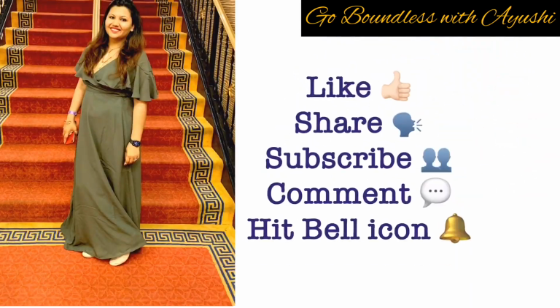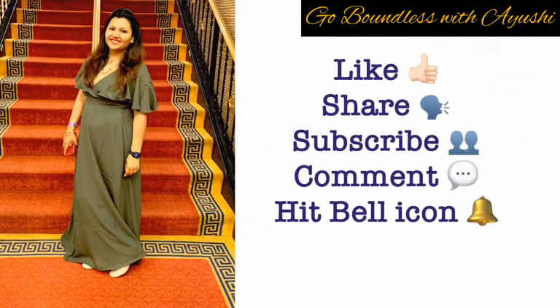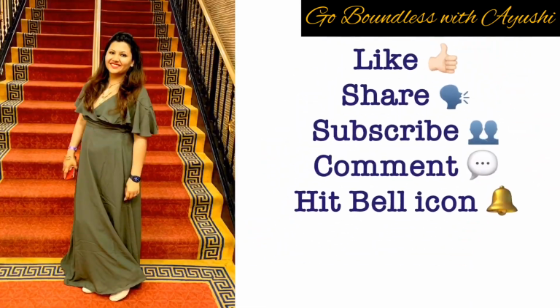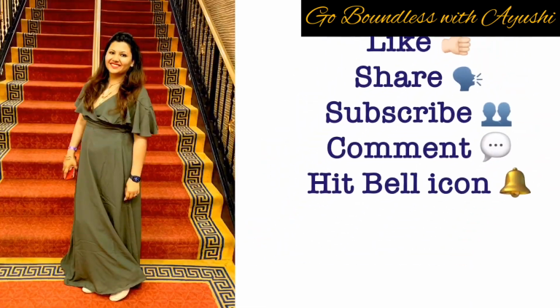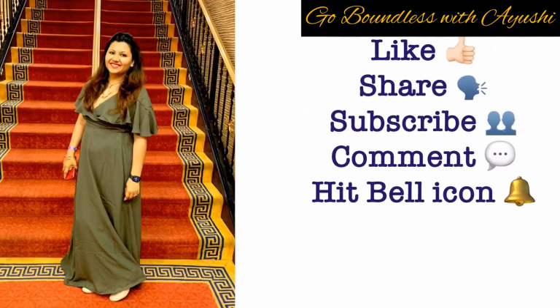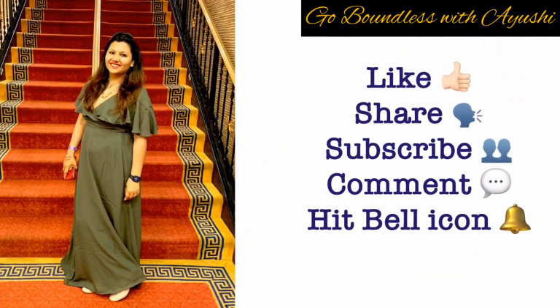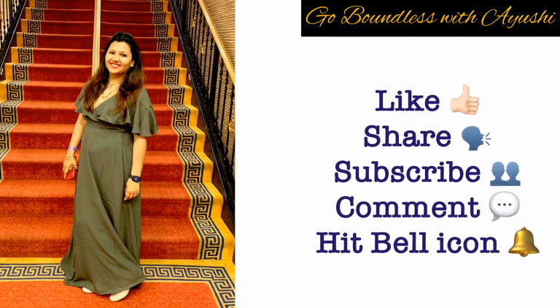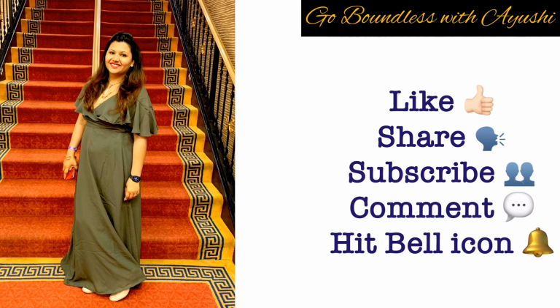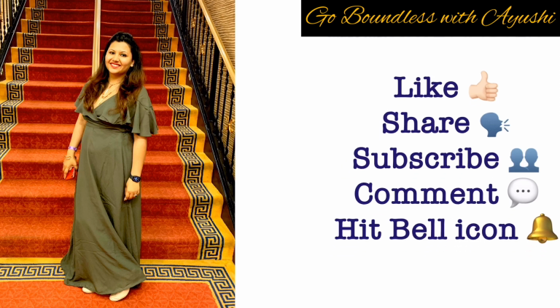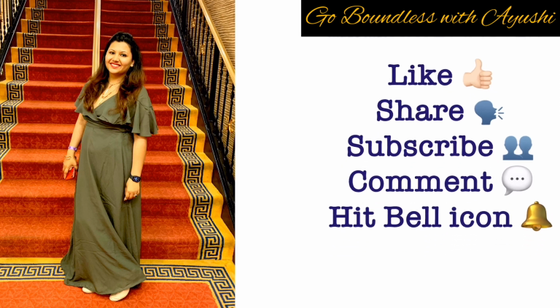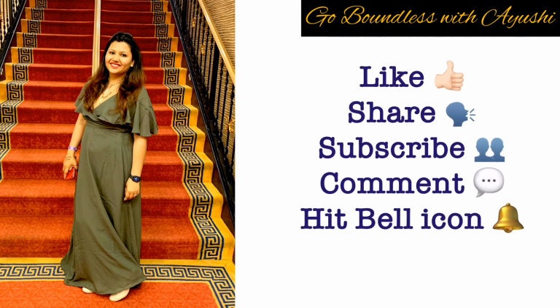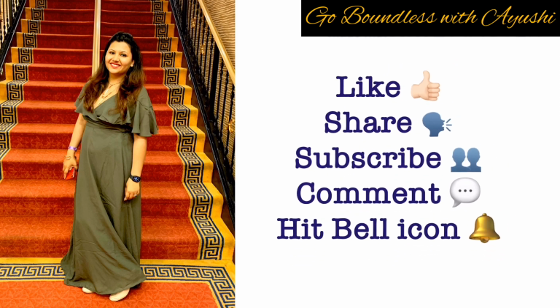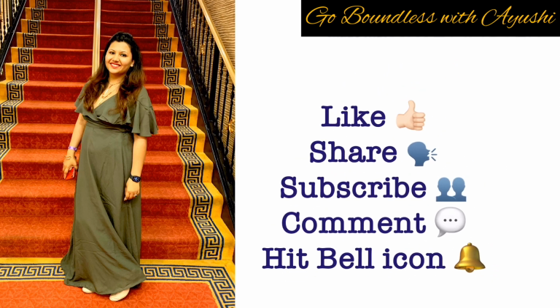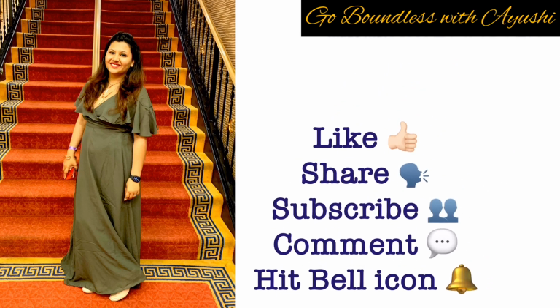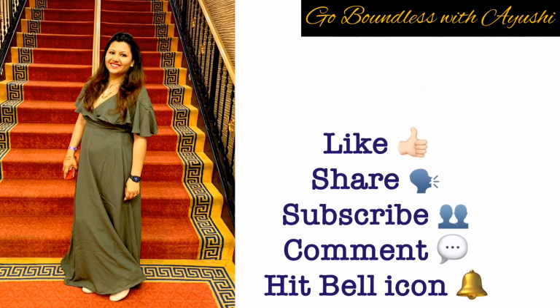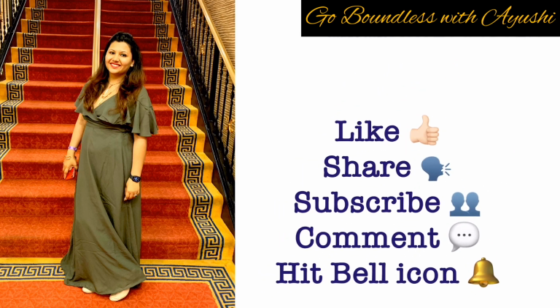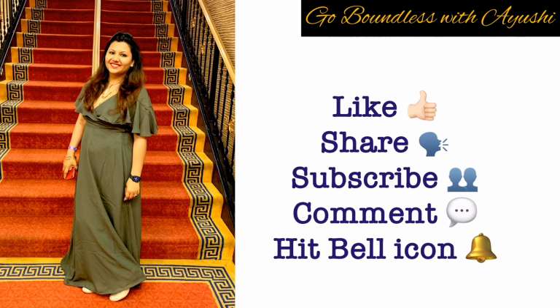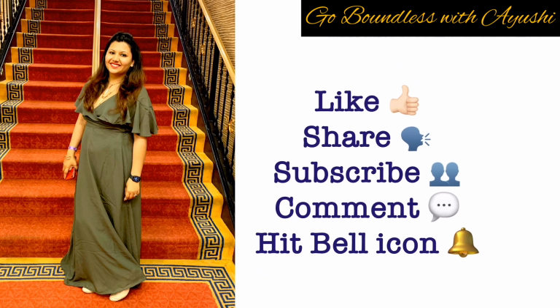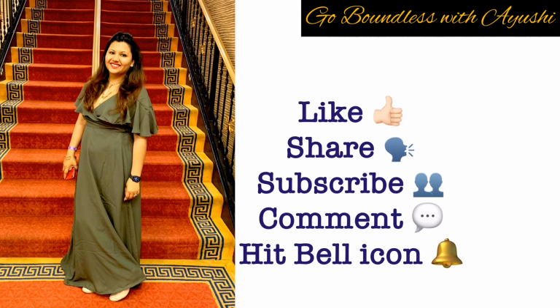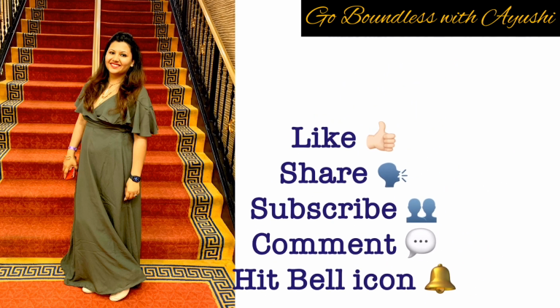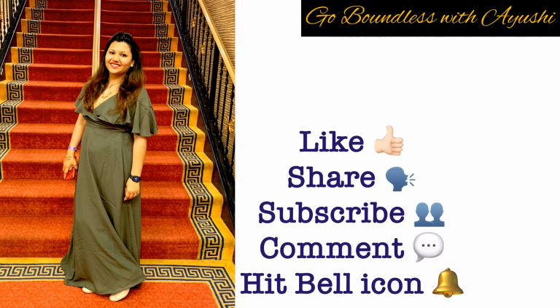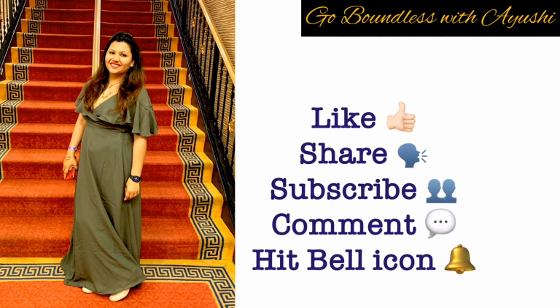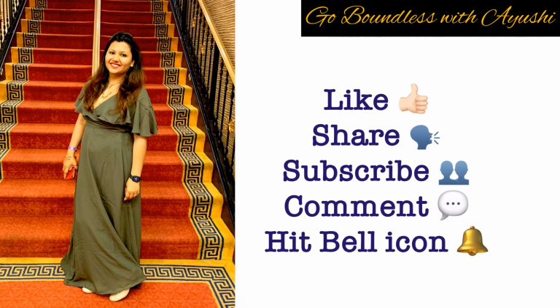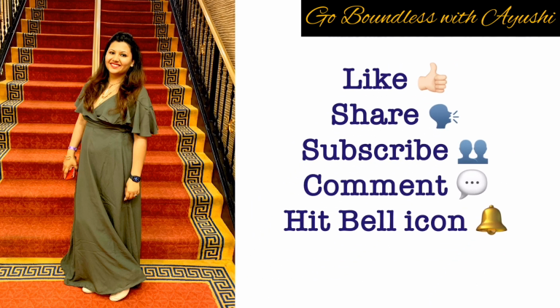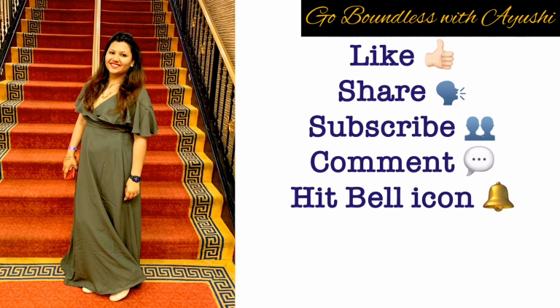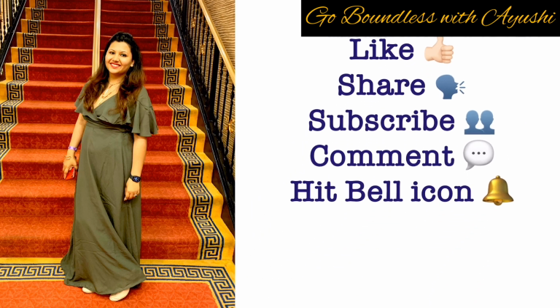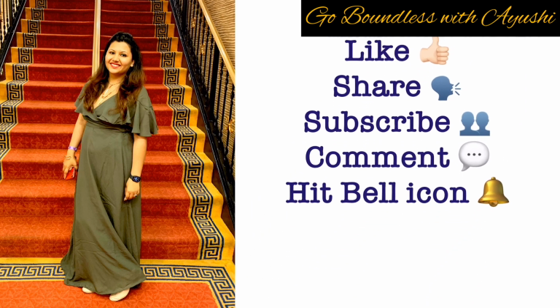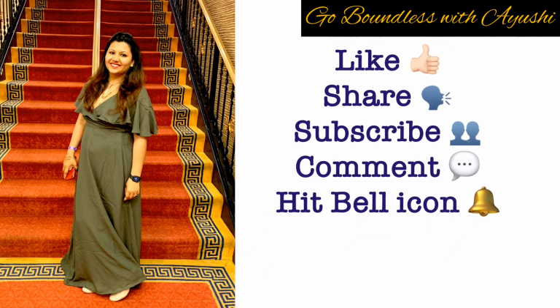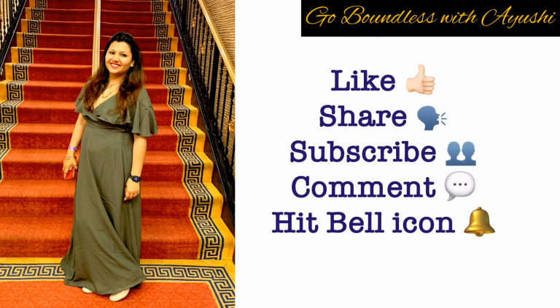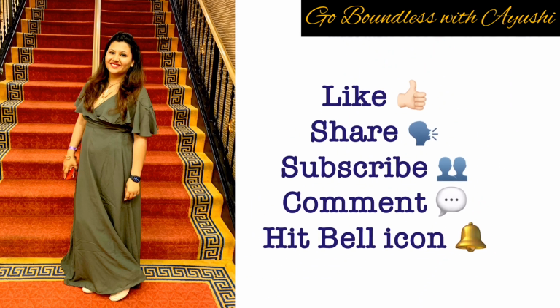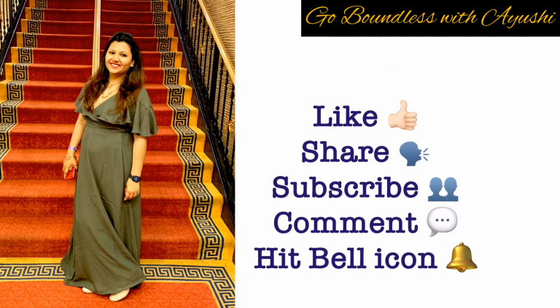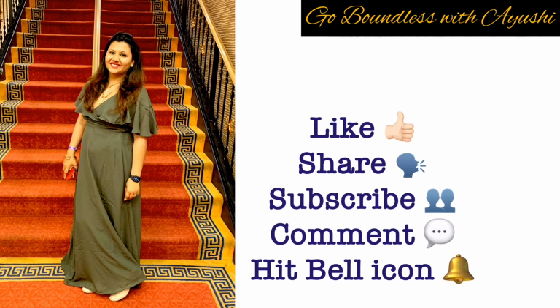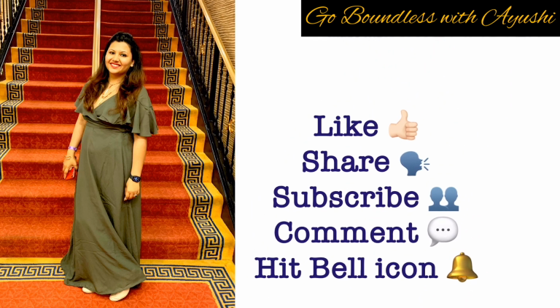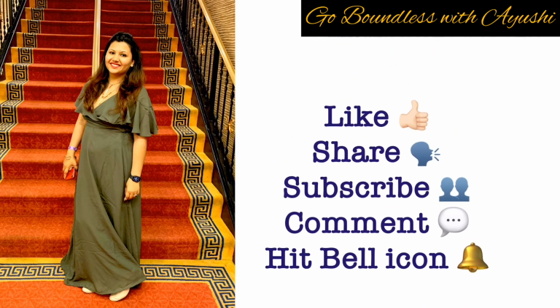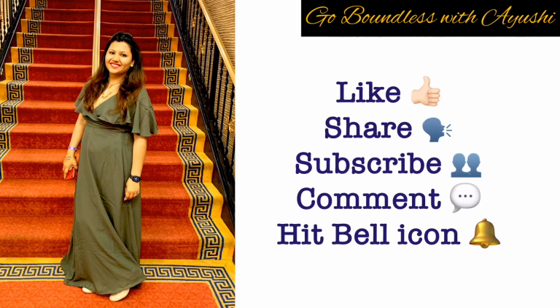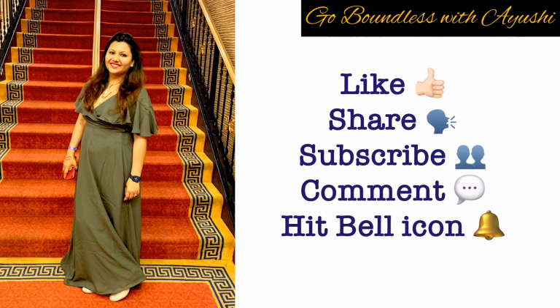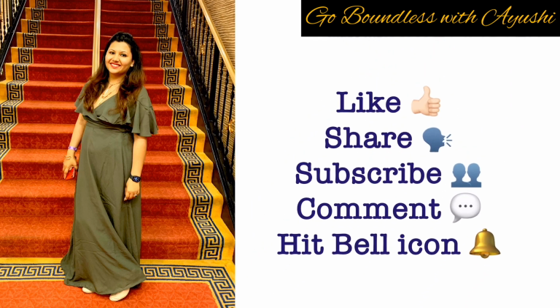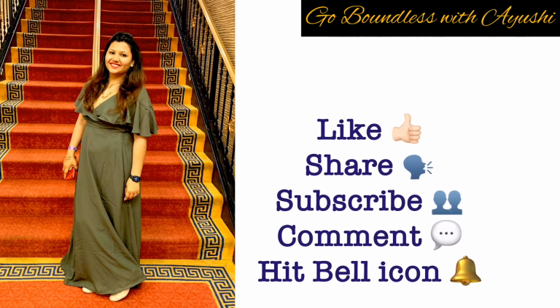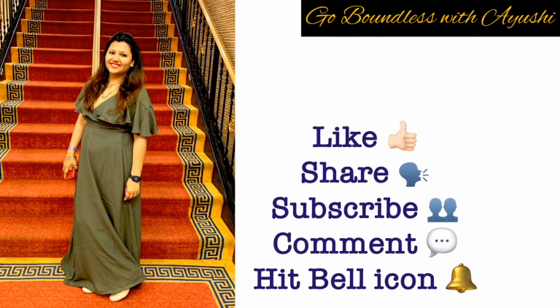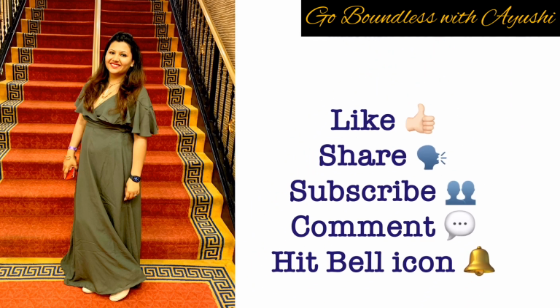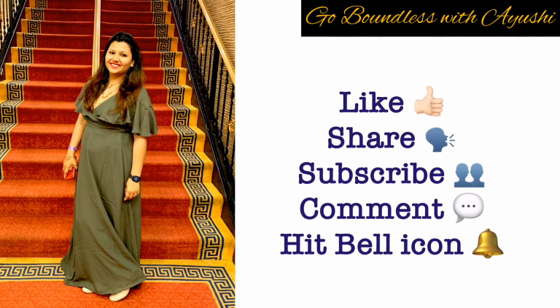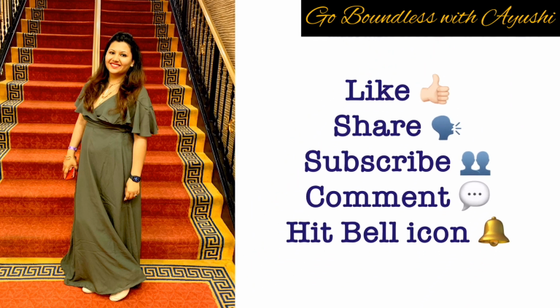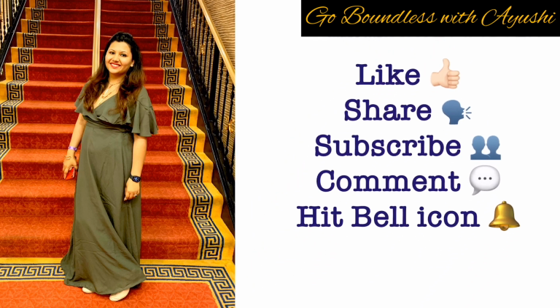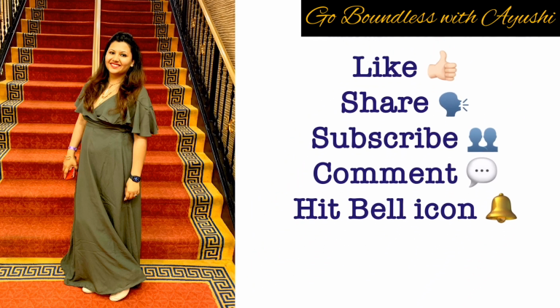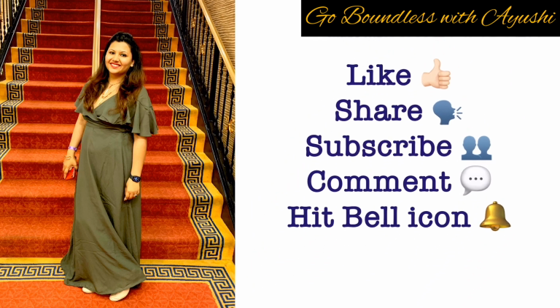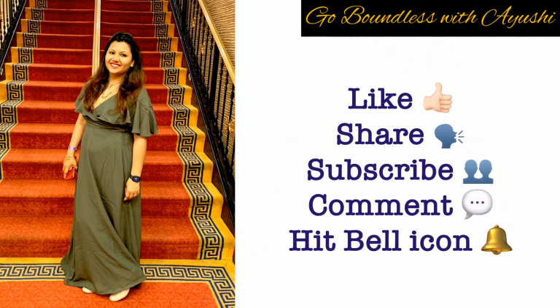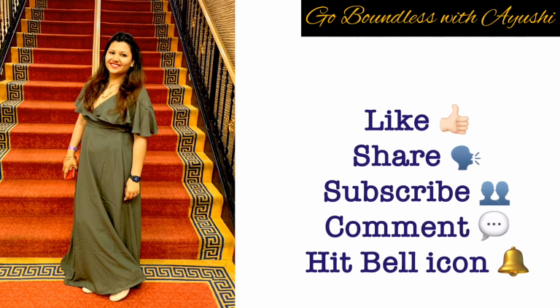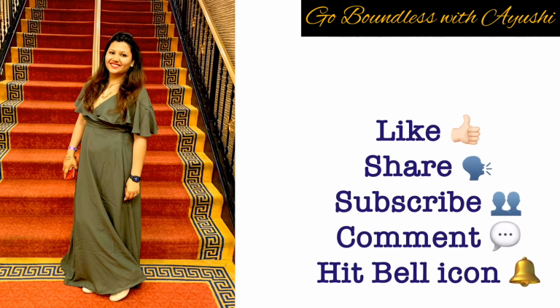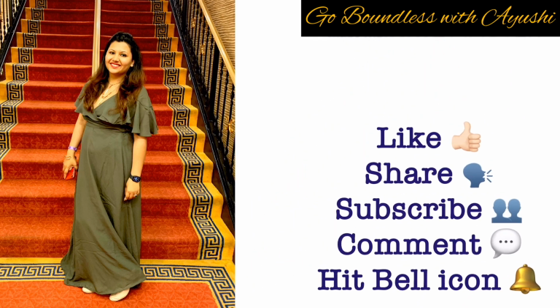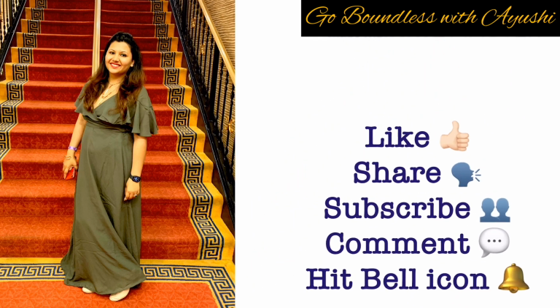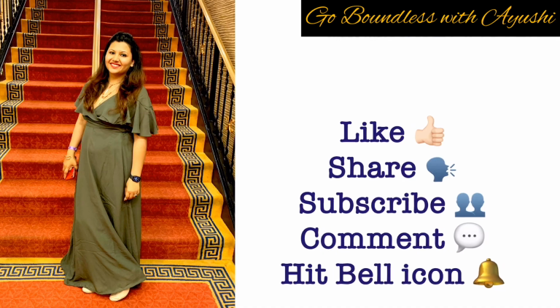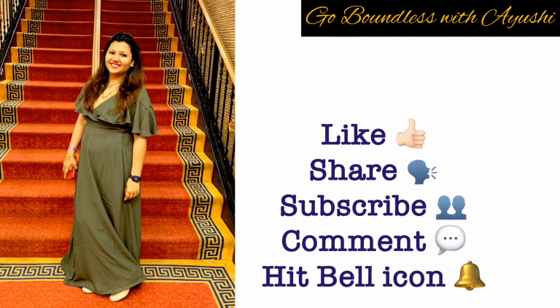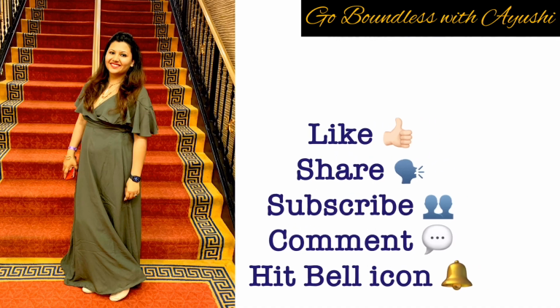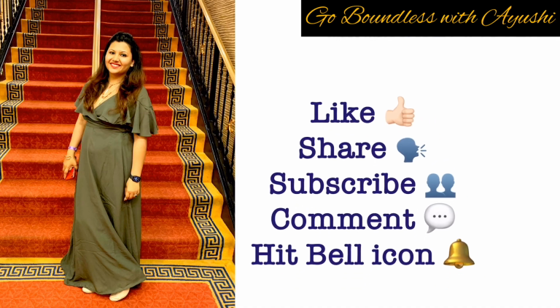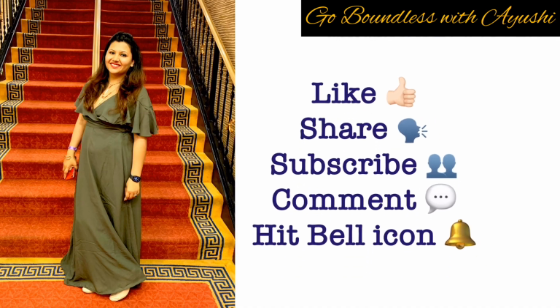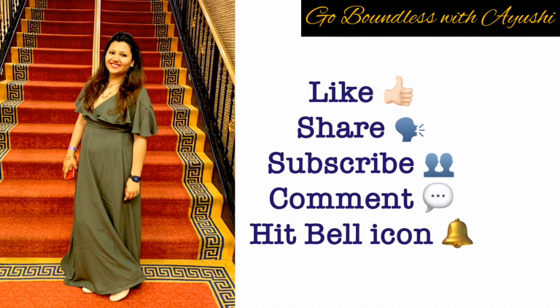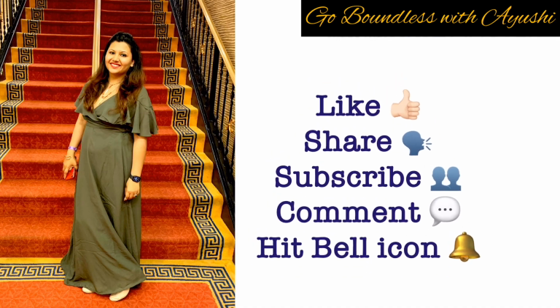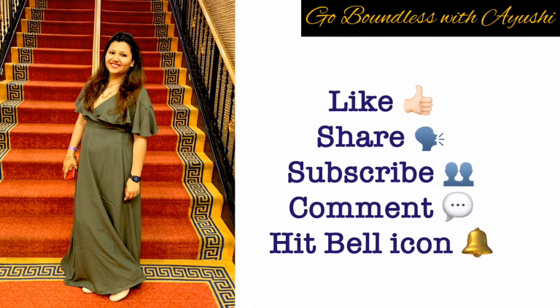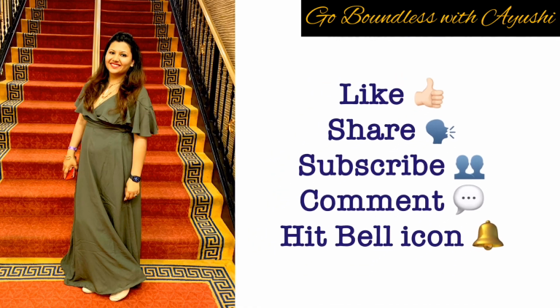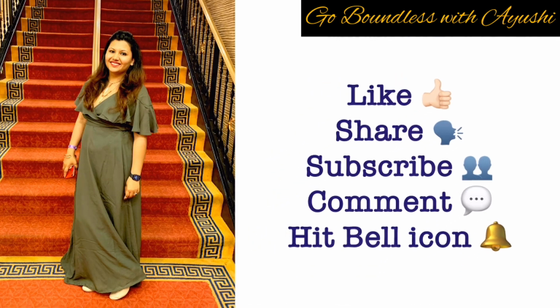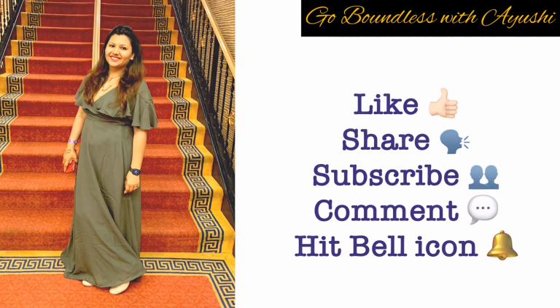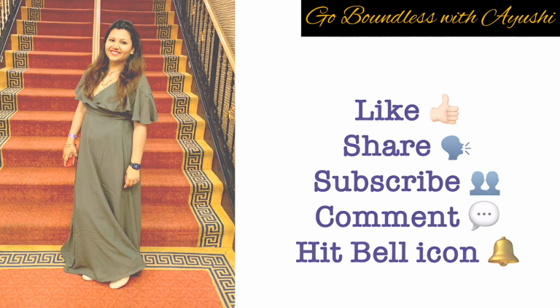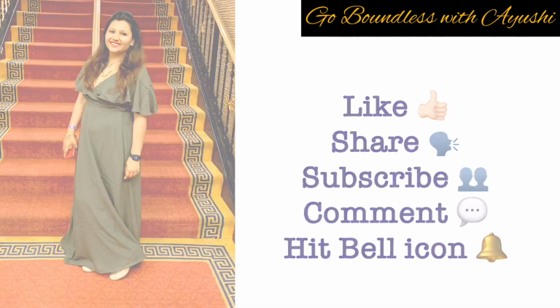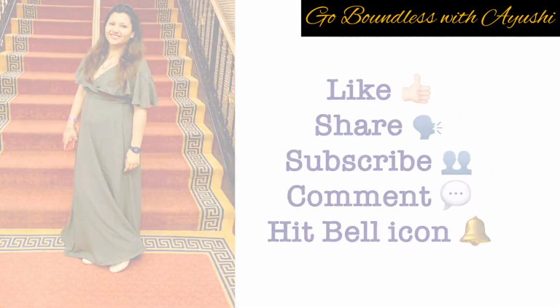Before I move on, I would like to request you to please like, share and subscribe to my channel, and hit the bell icon for timely updates. So without any delay, let's get started.